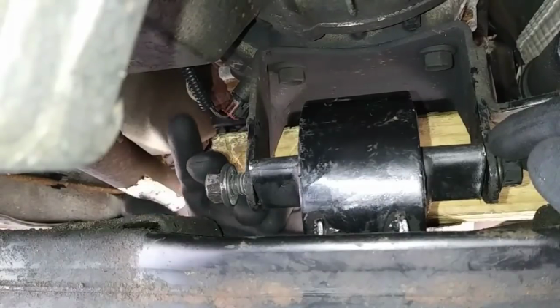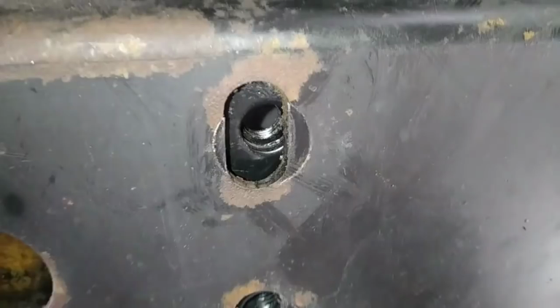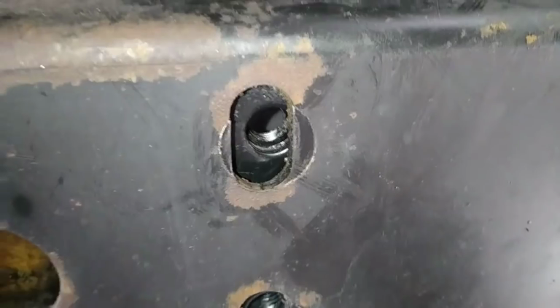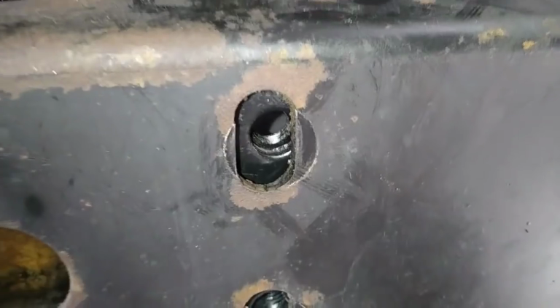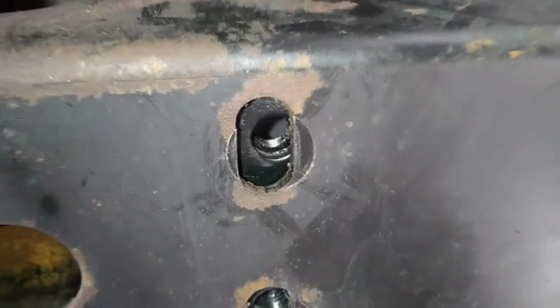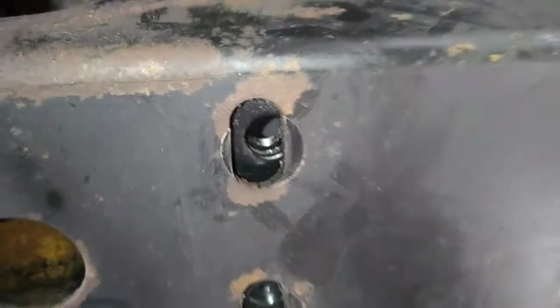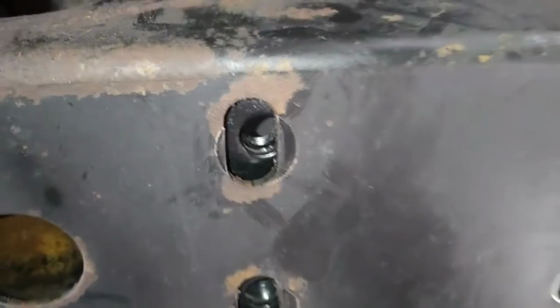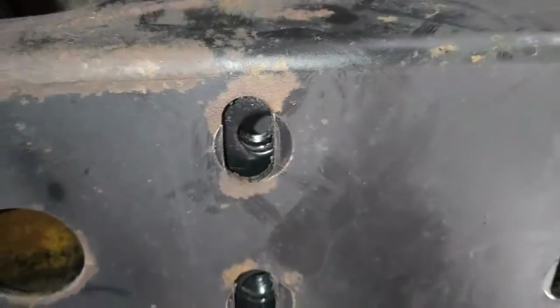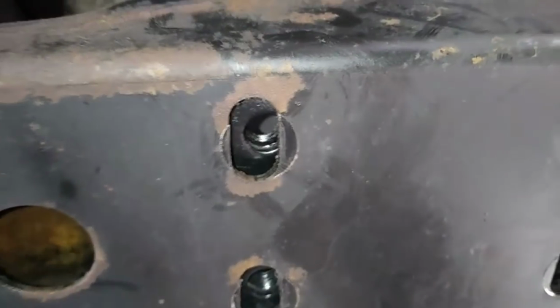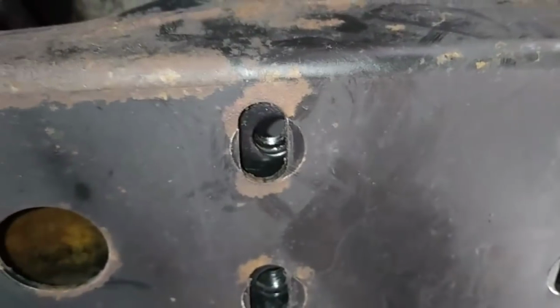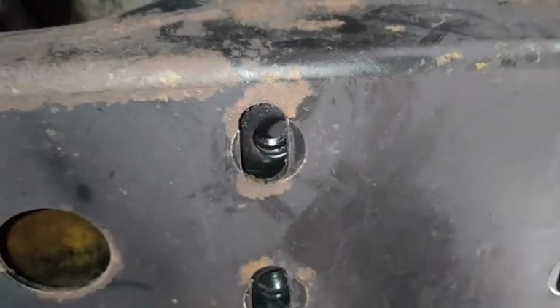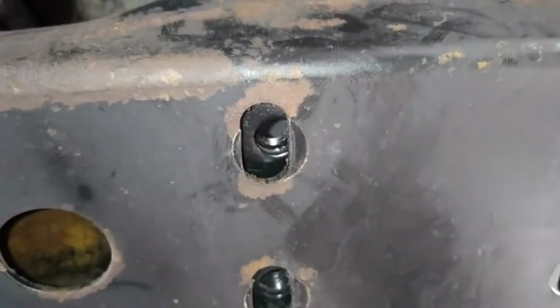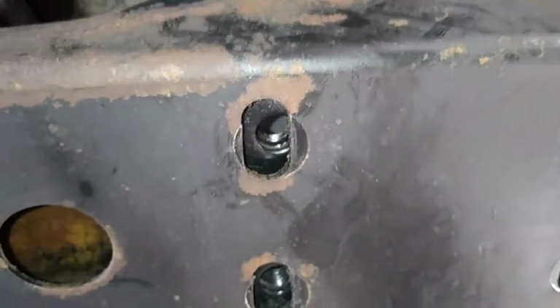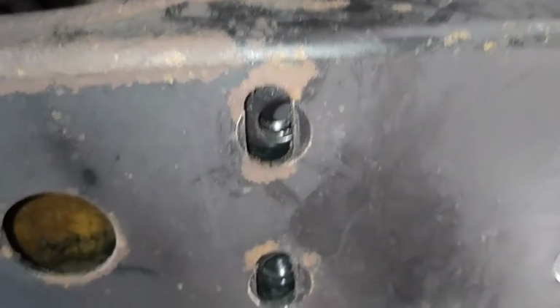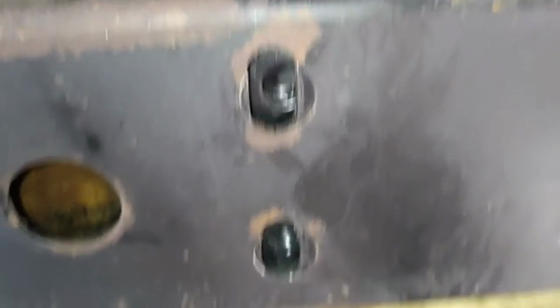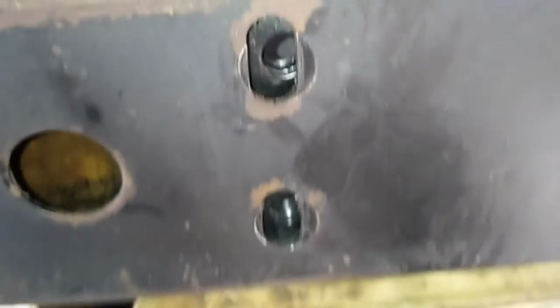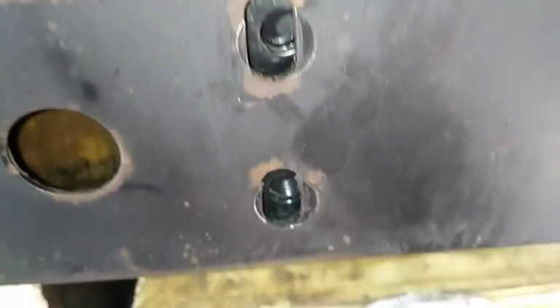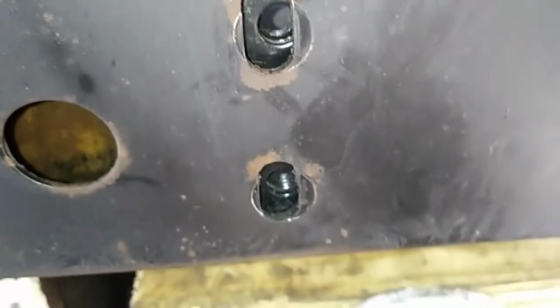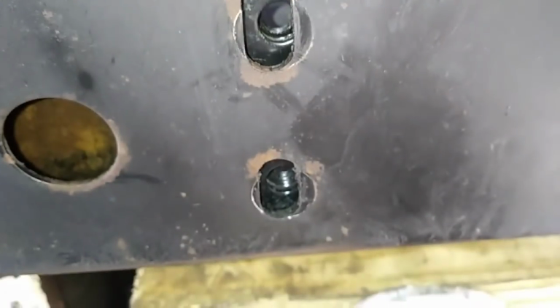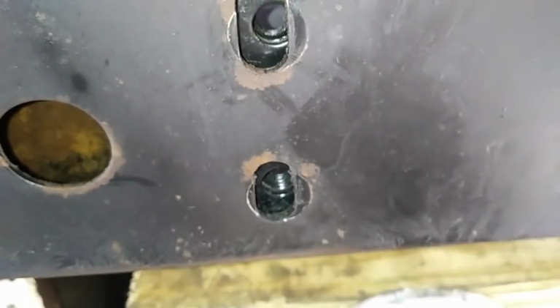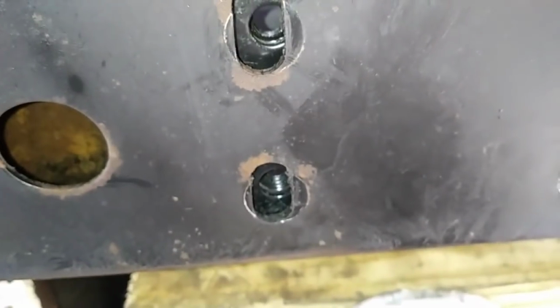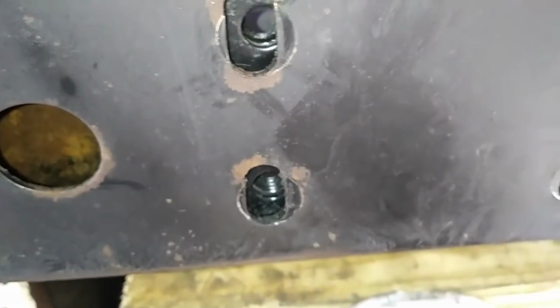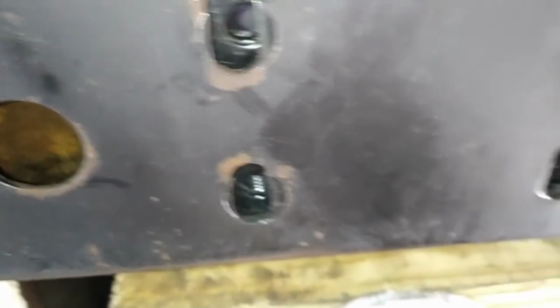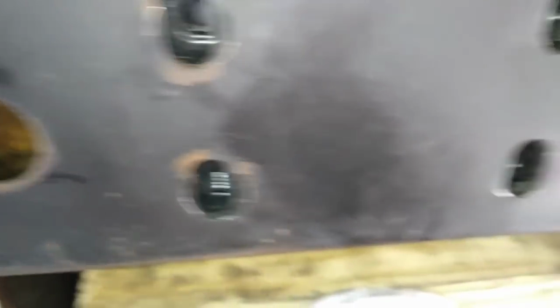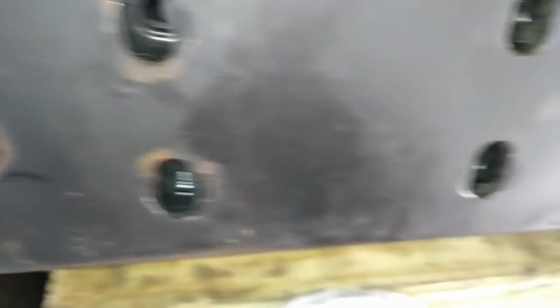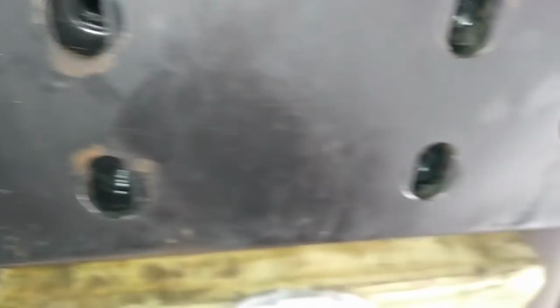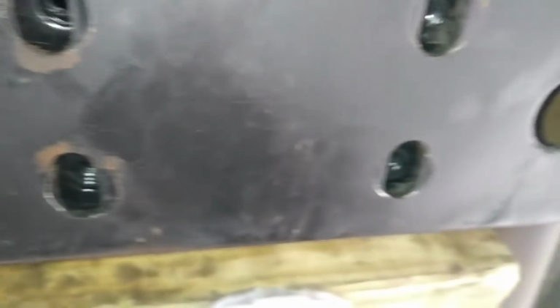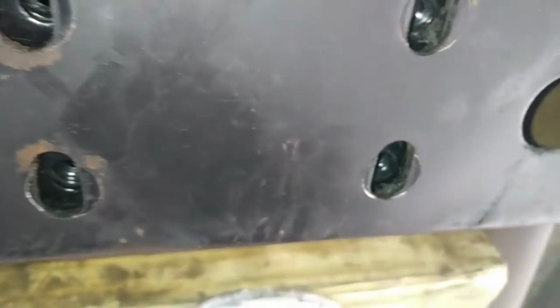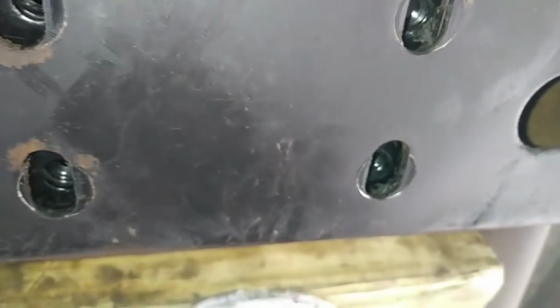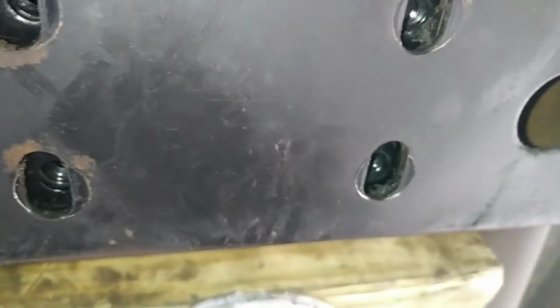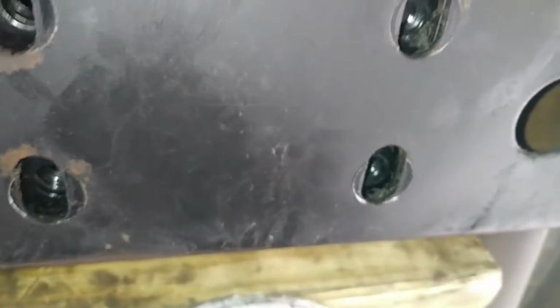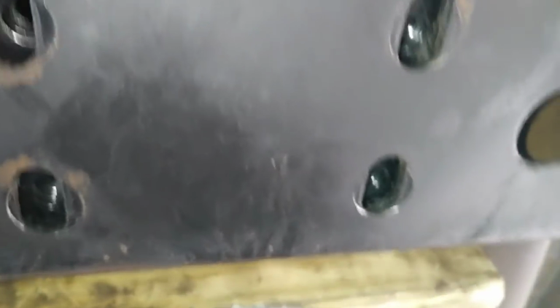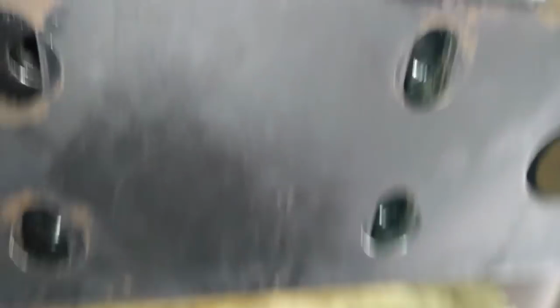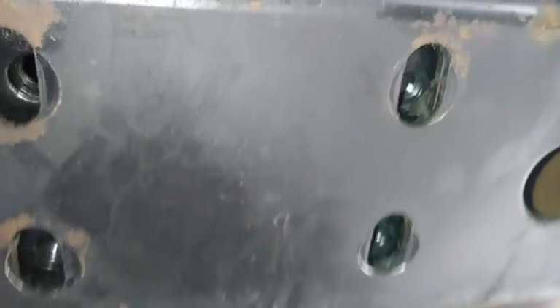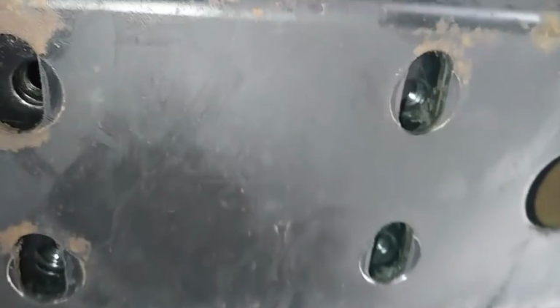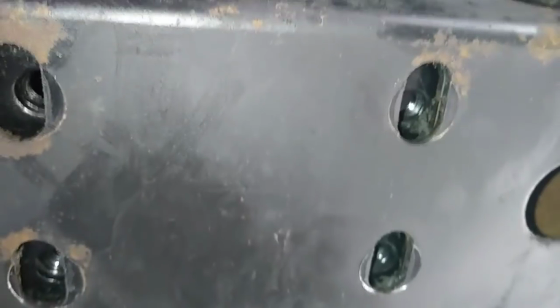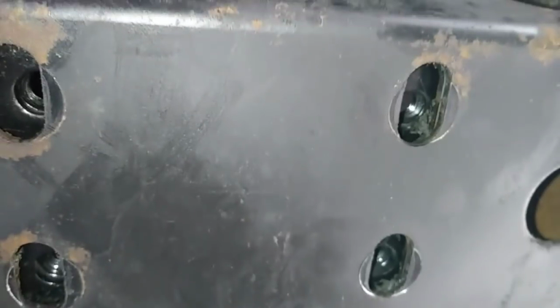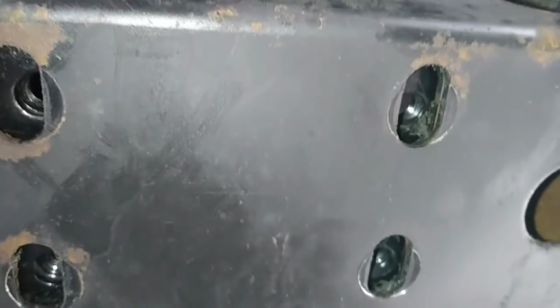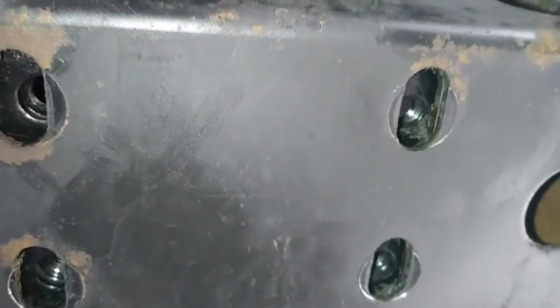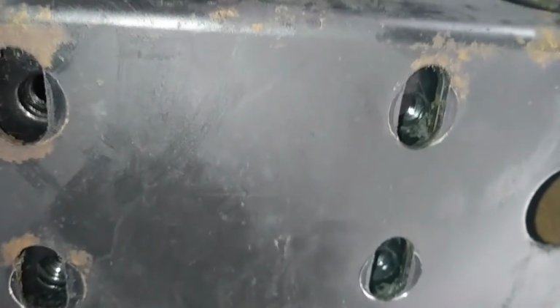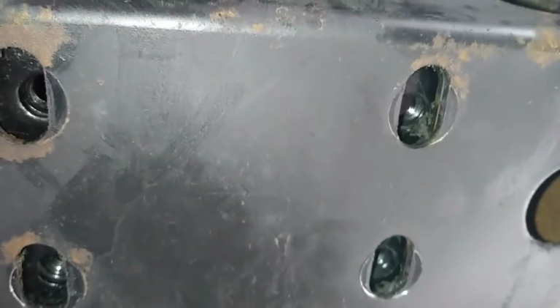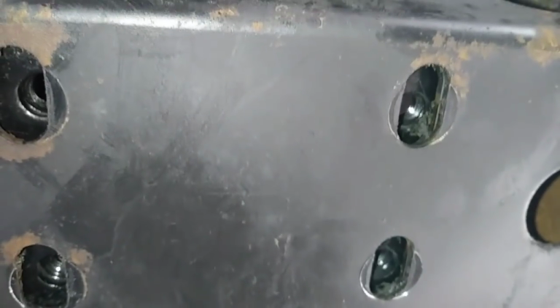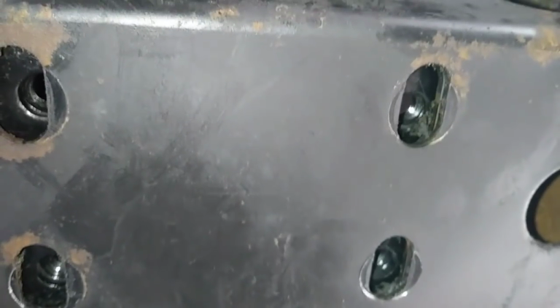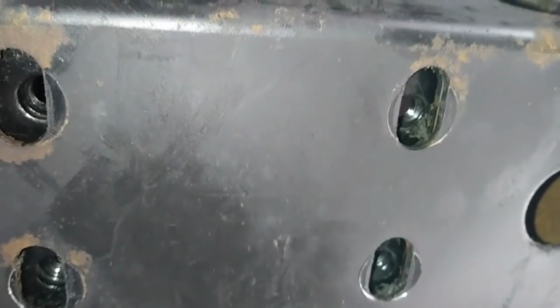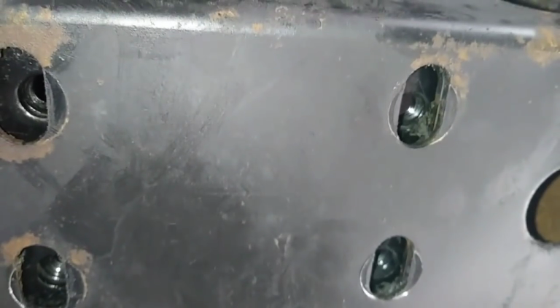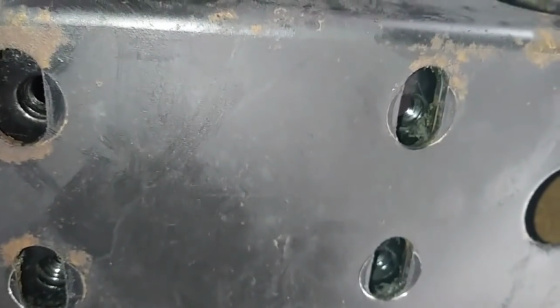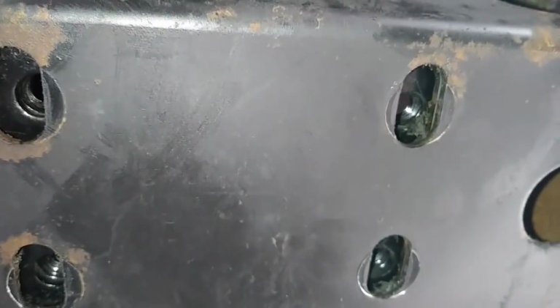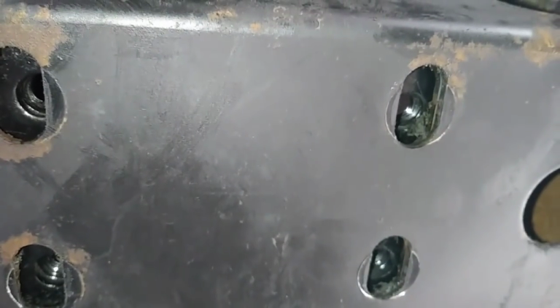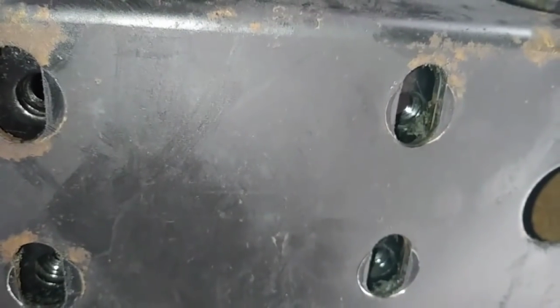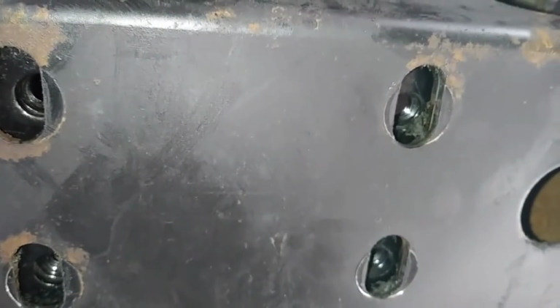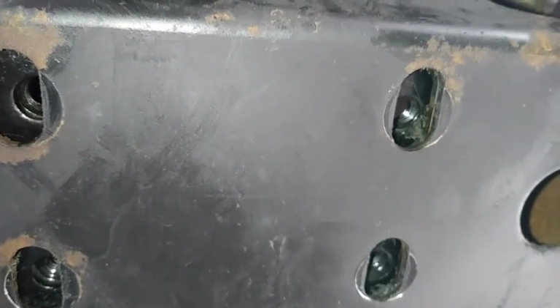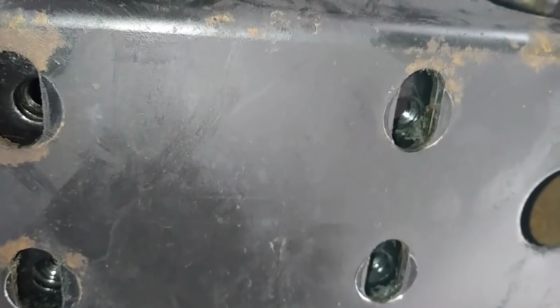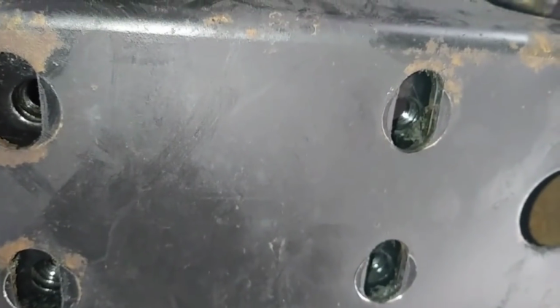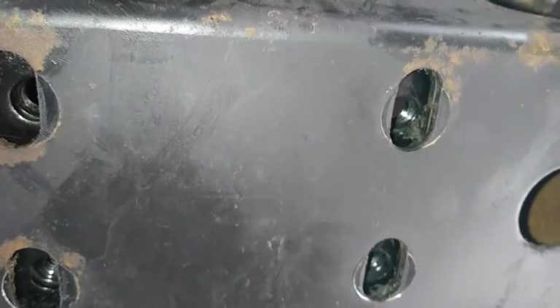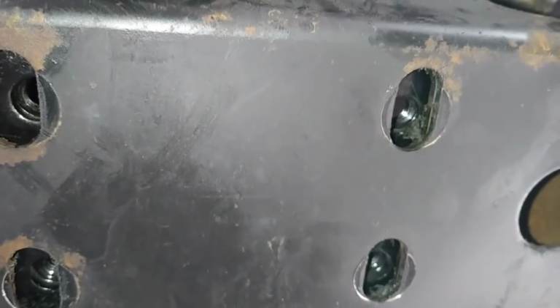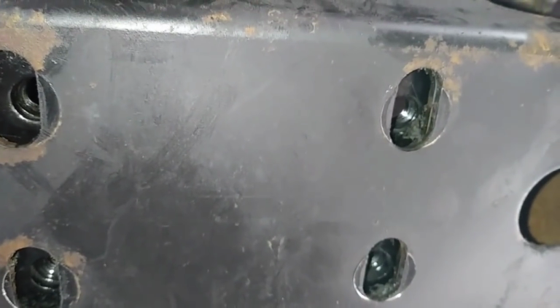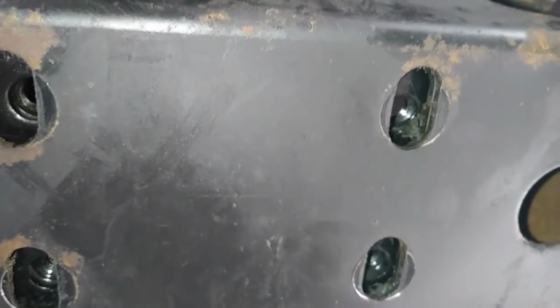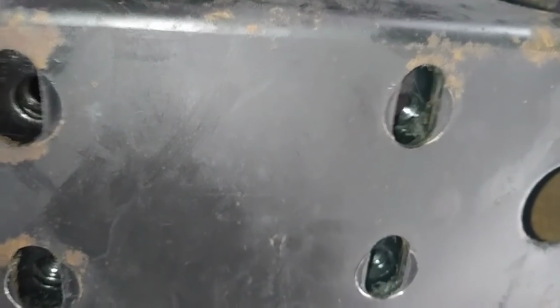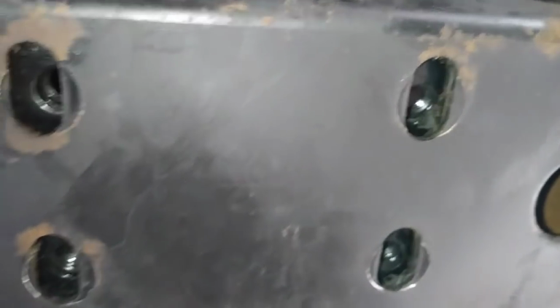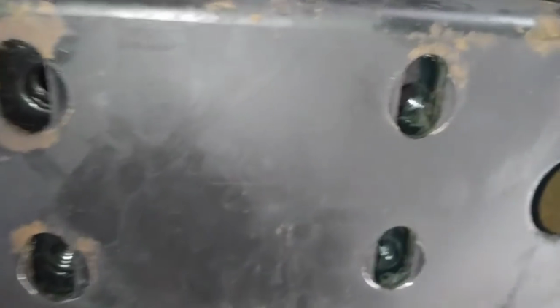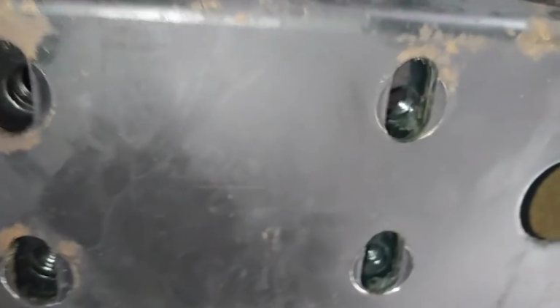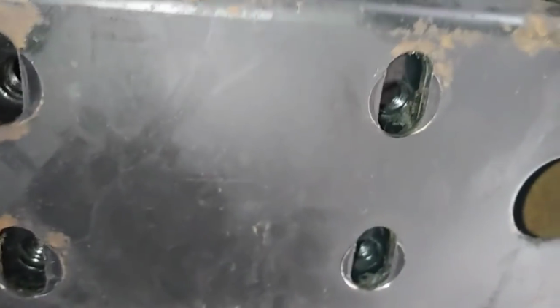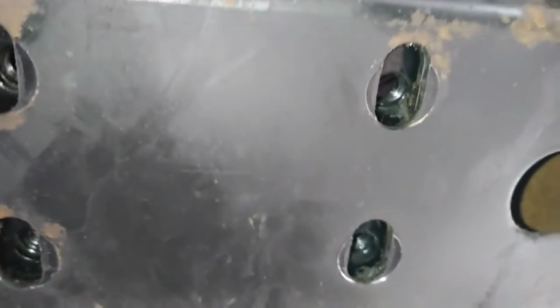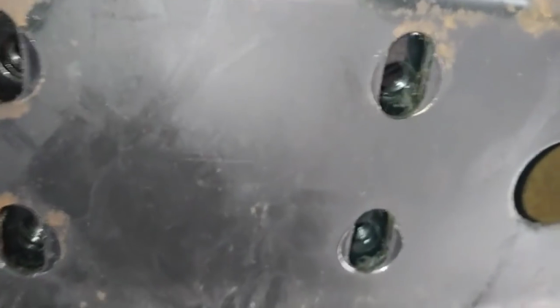Before we drop the anchor back into its position on the crossmember, we're going to start our threads just to make sure everything aligns properly.